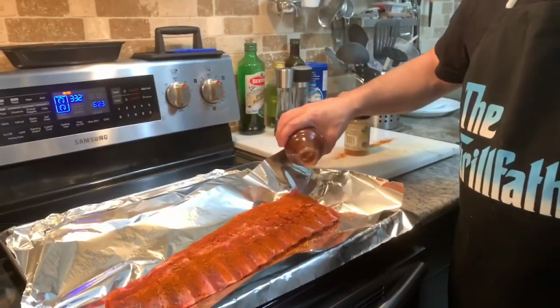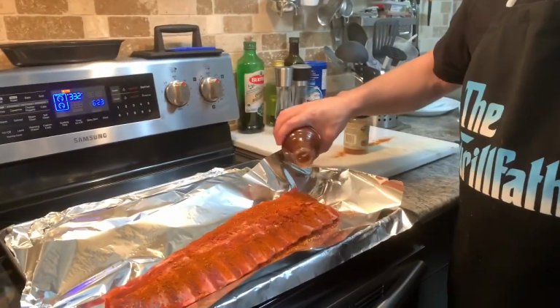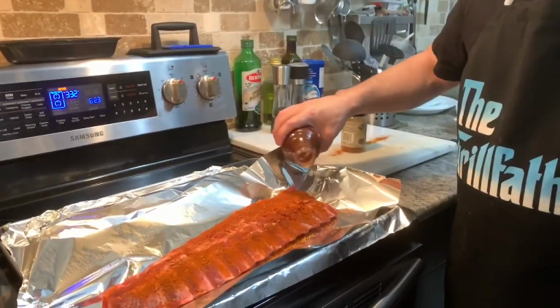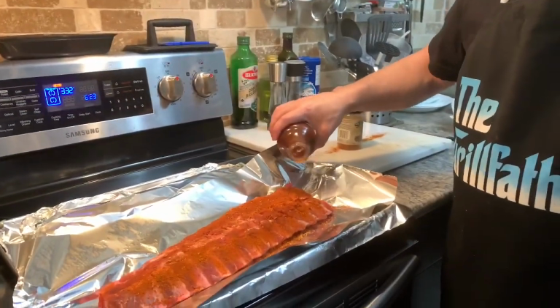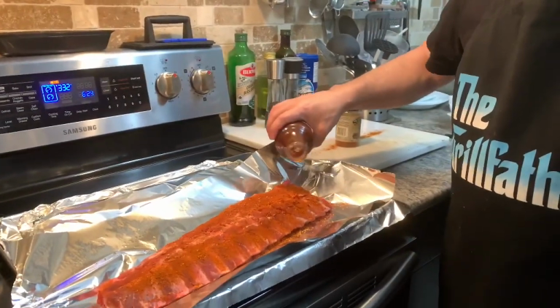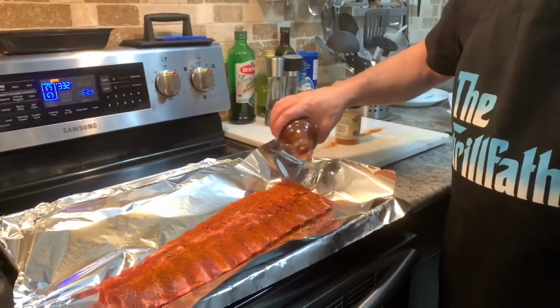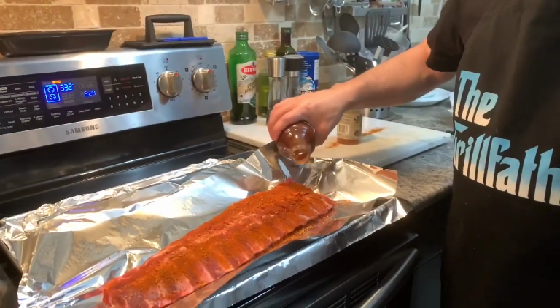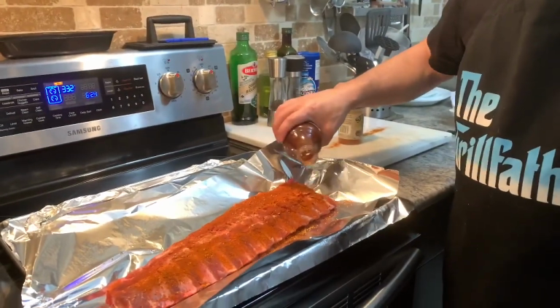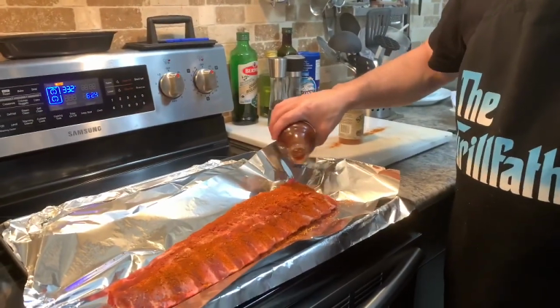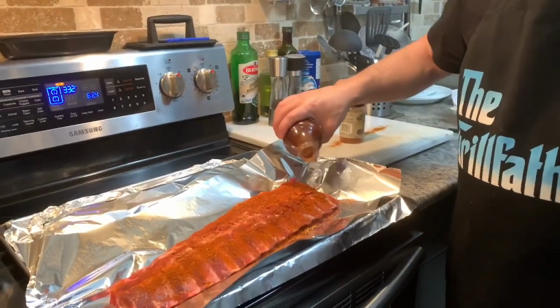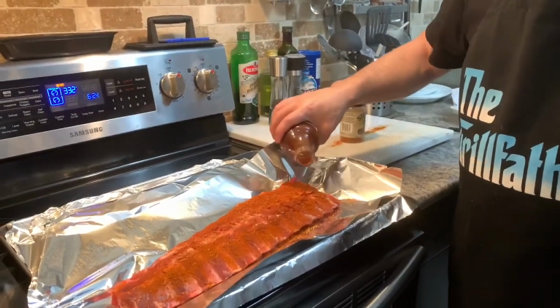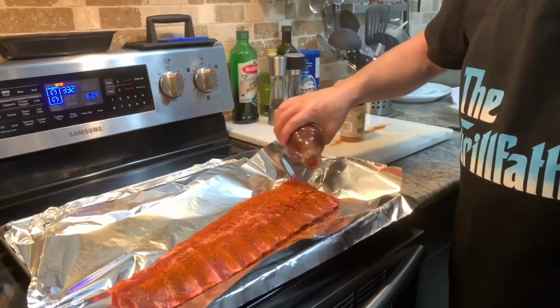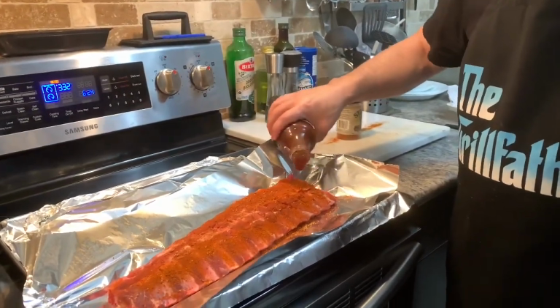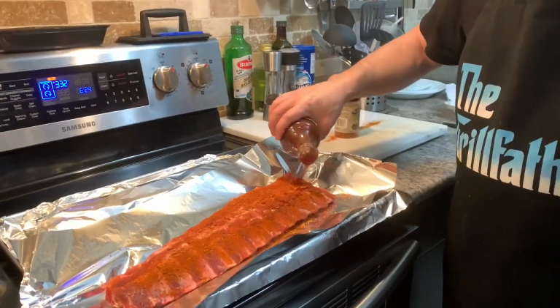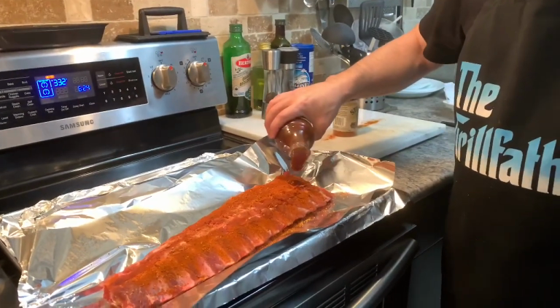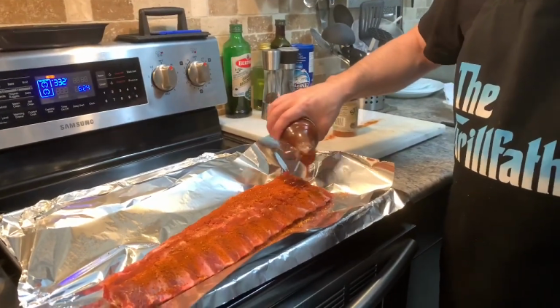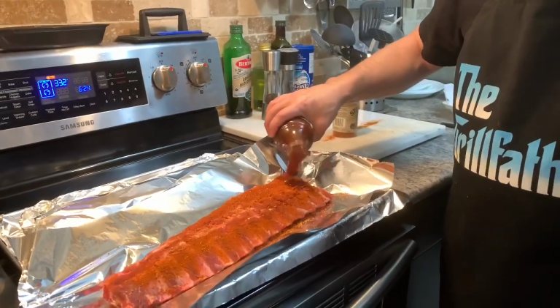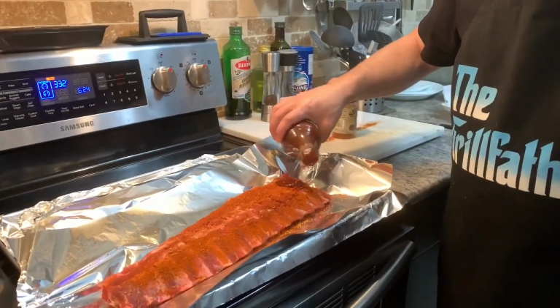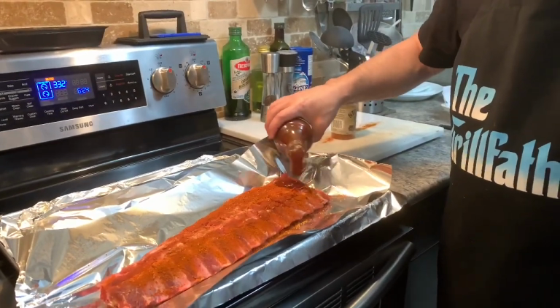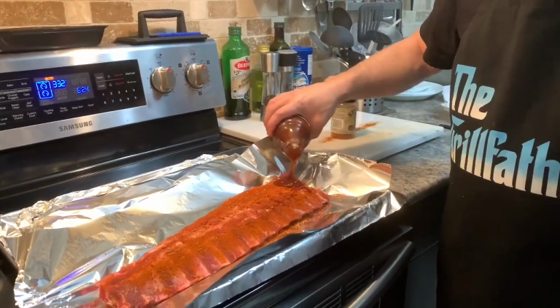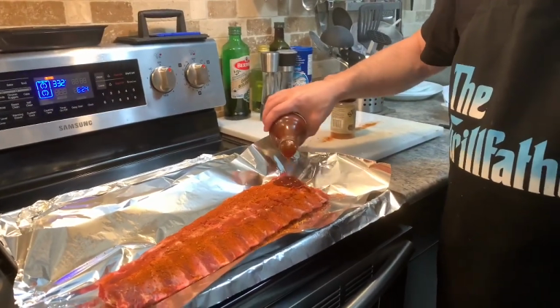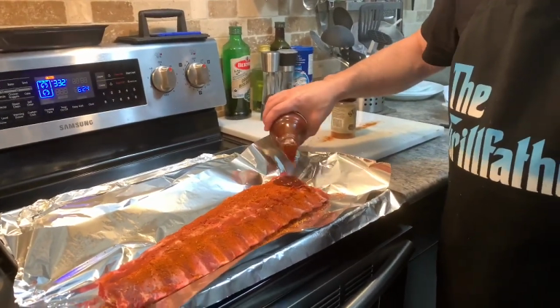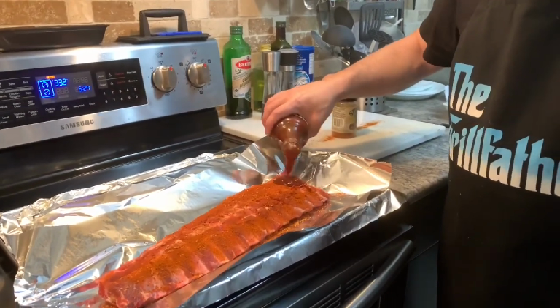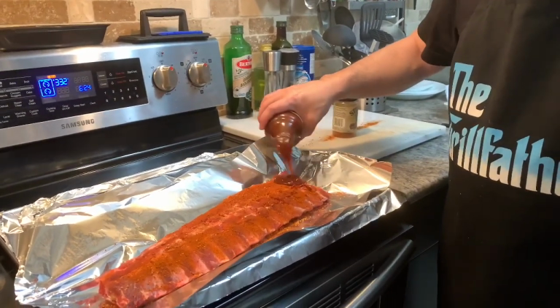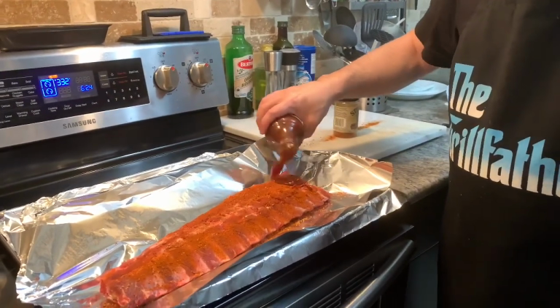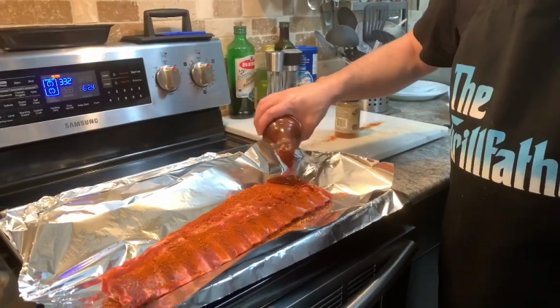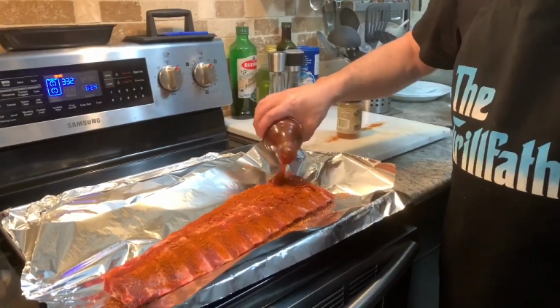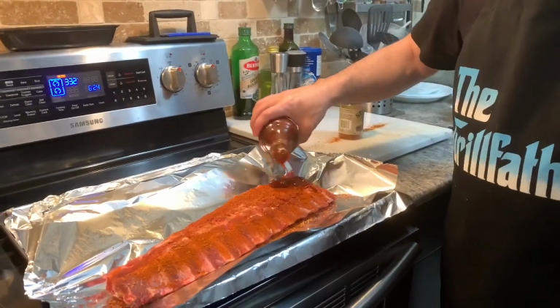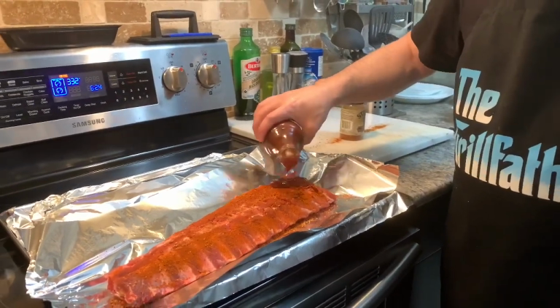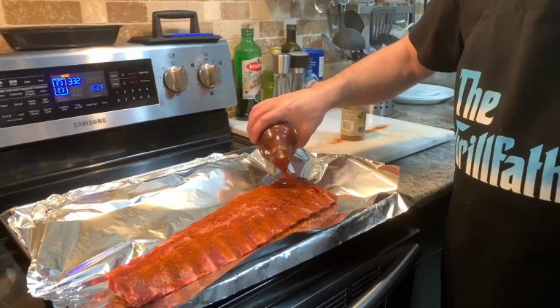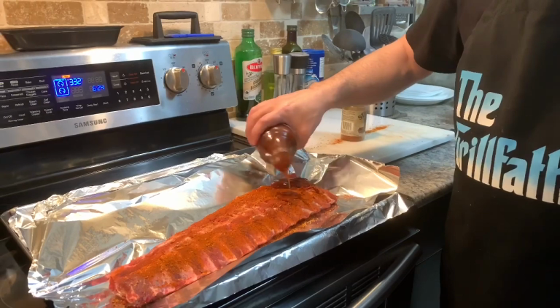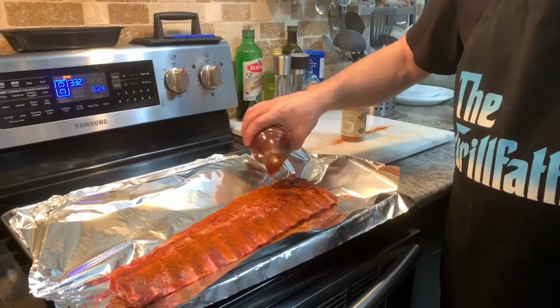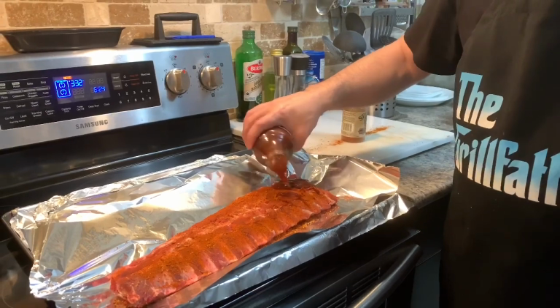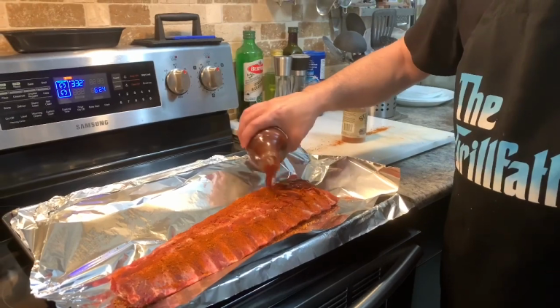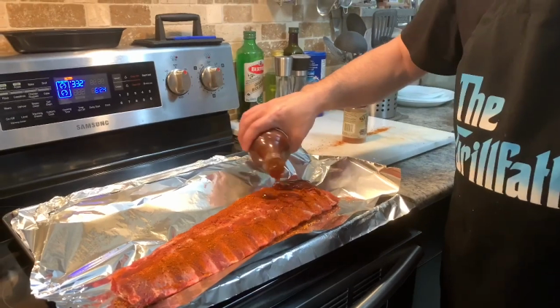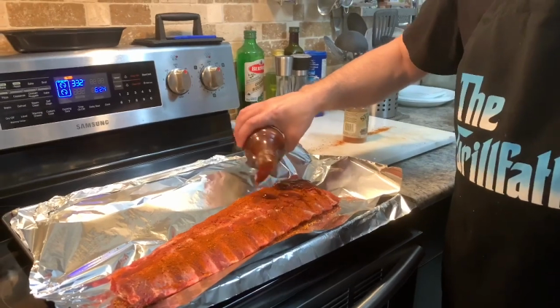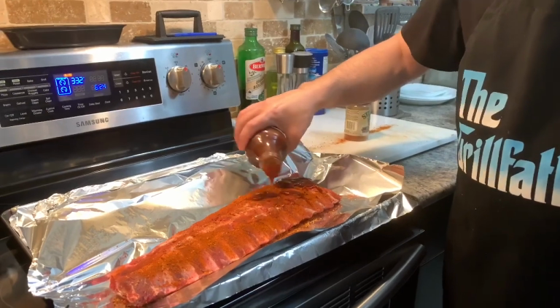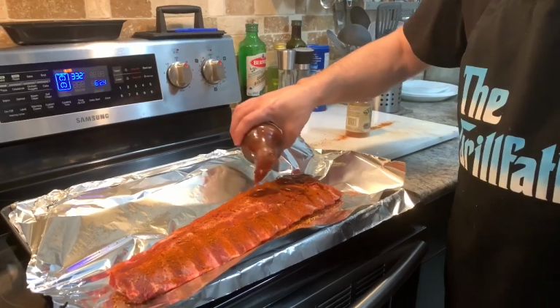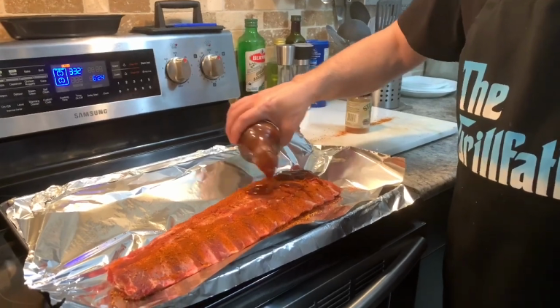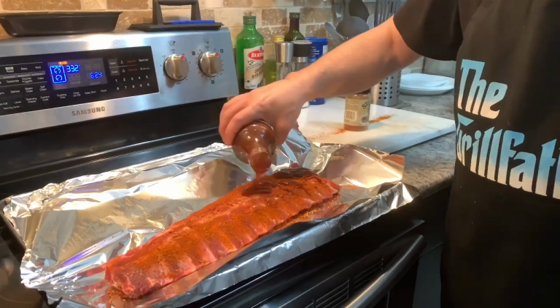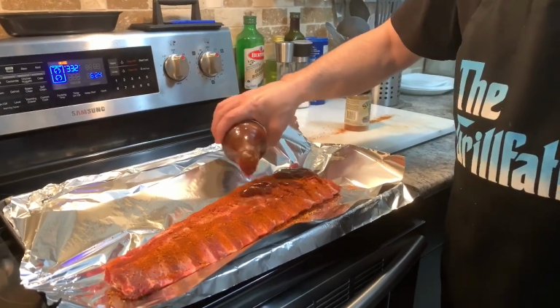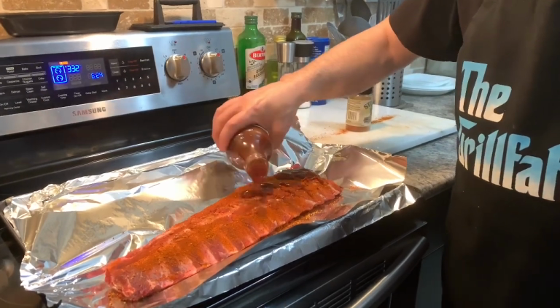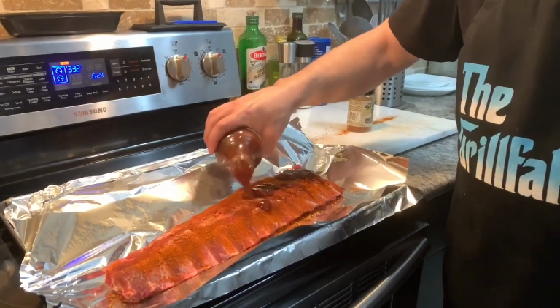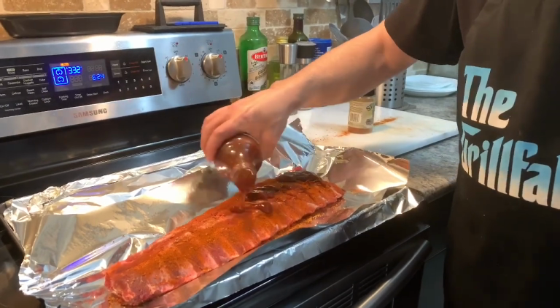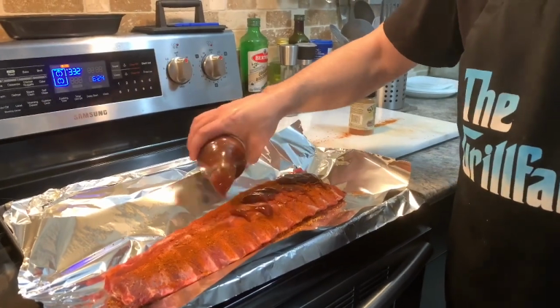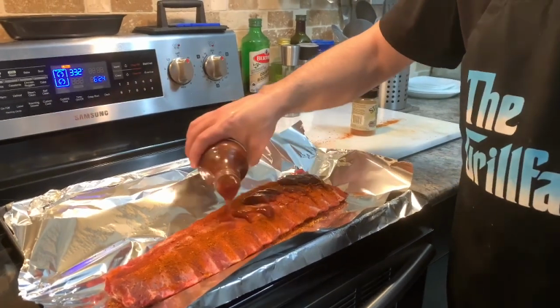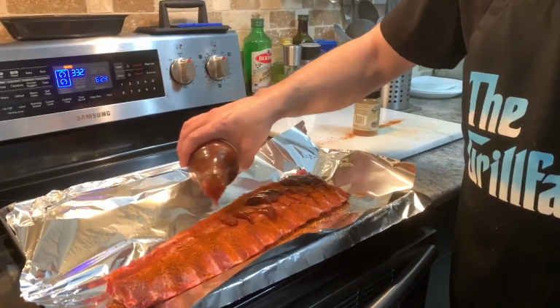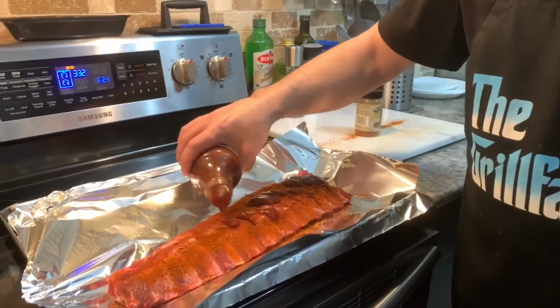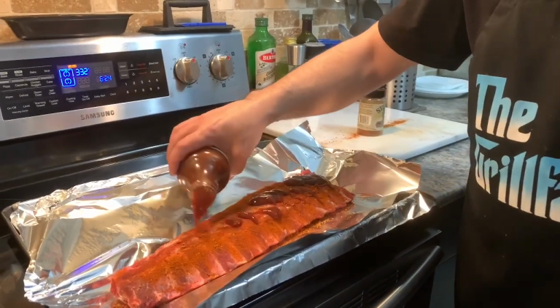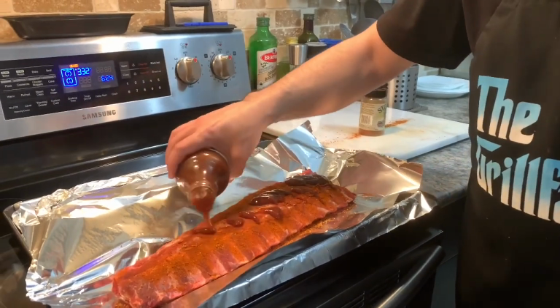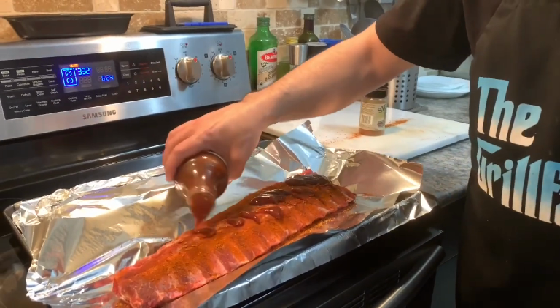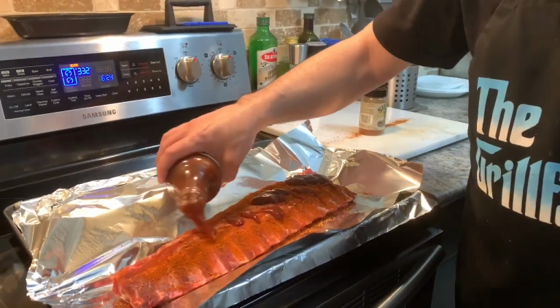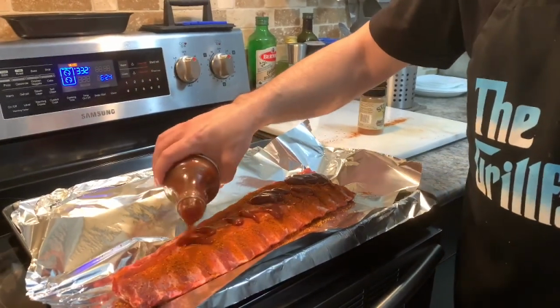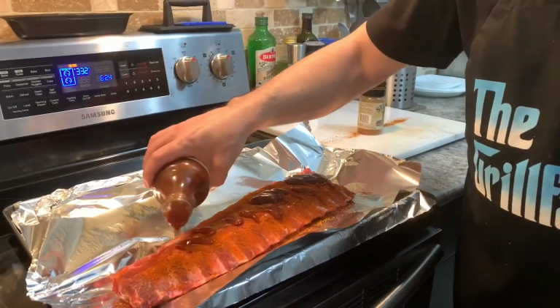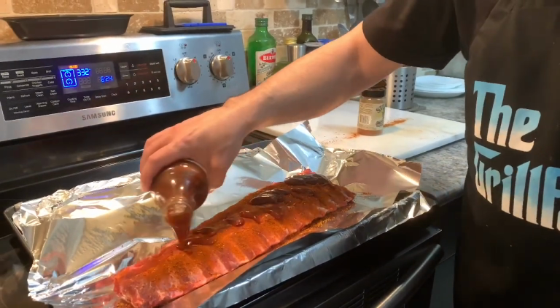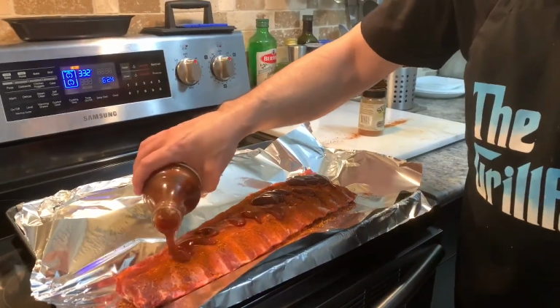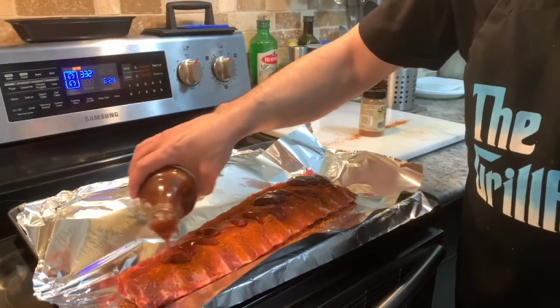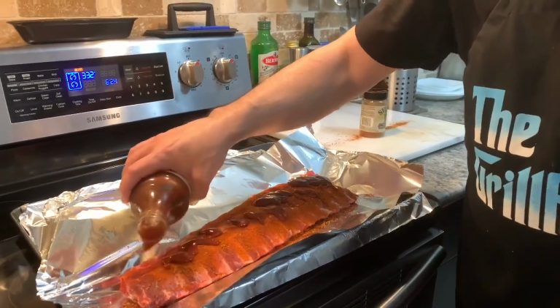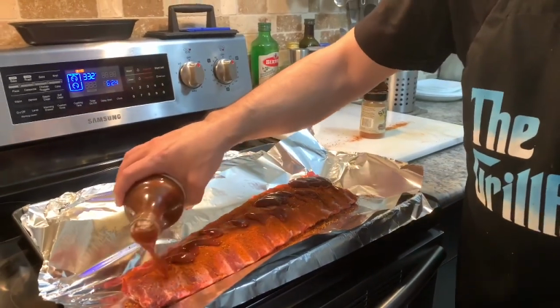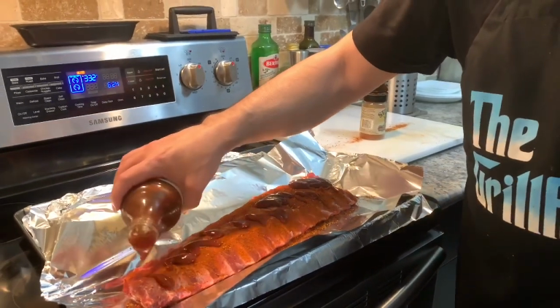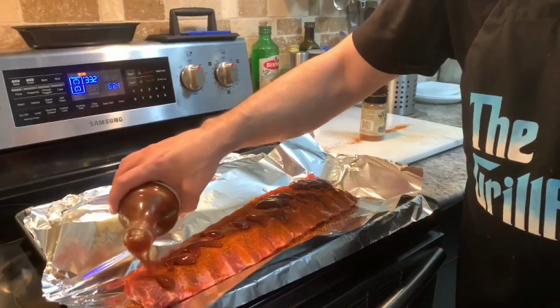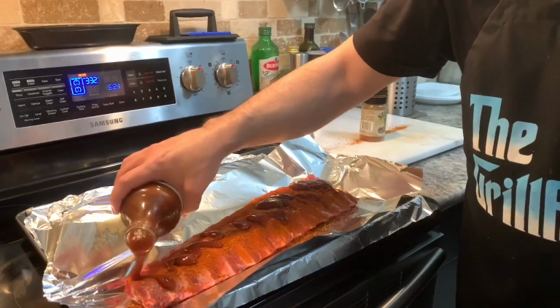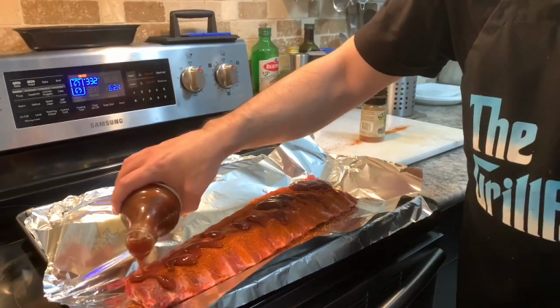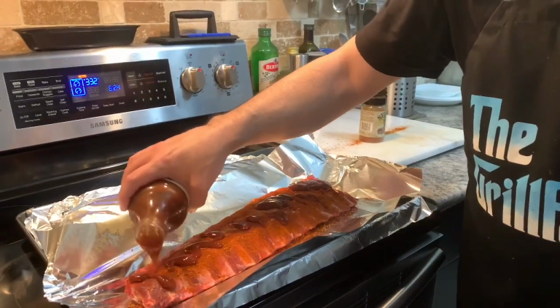I'm going to add barbecue sauce for the ribs to cook in while they're in the oven.